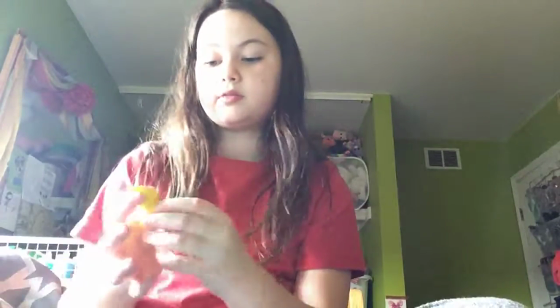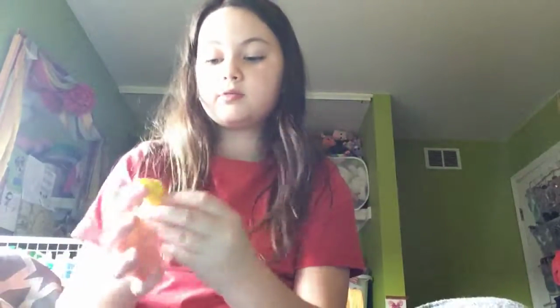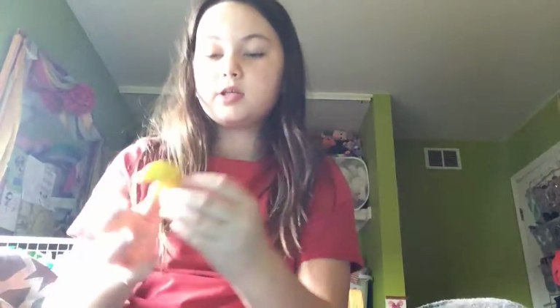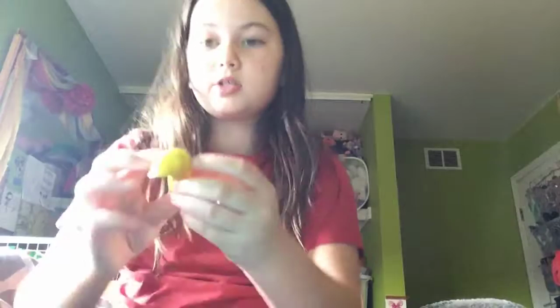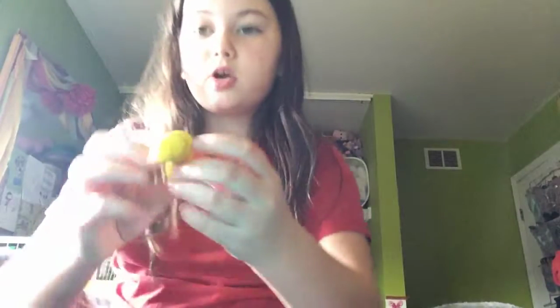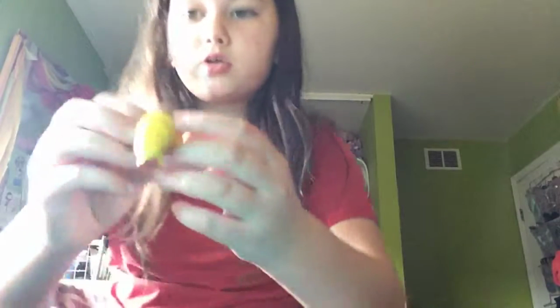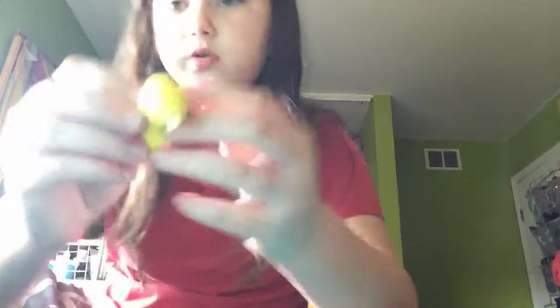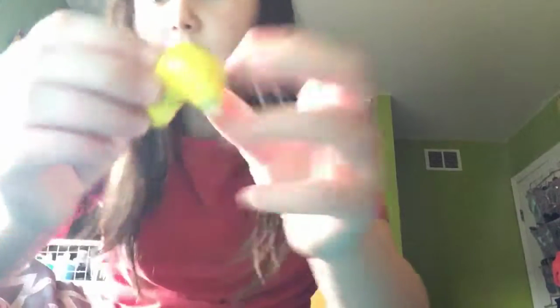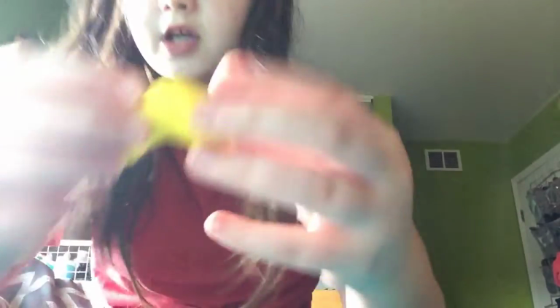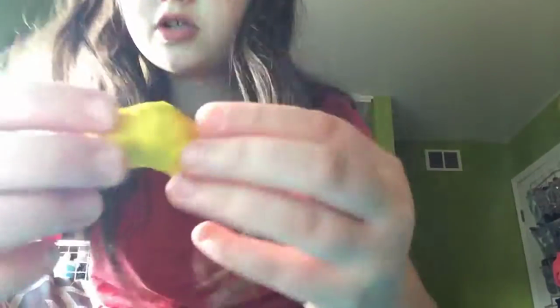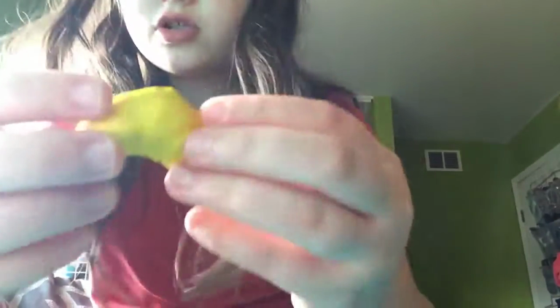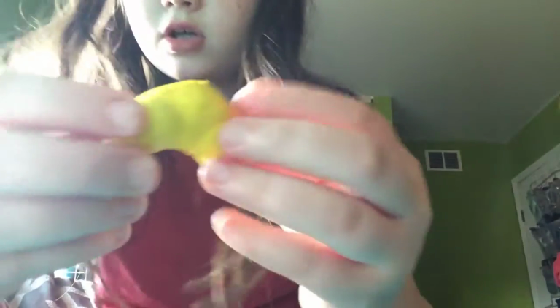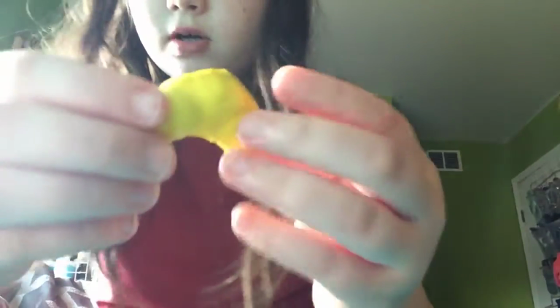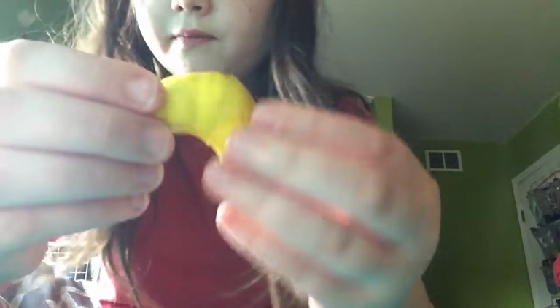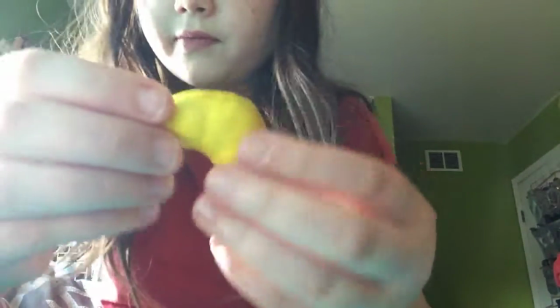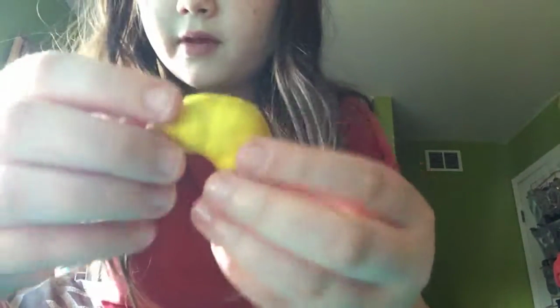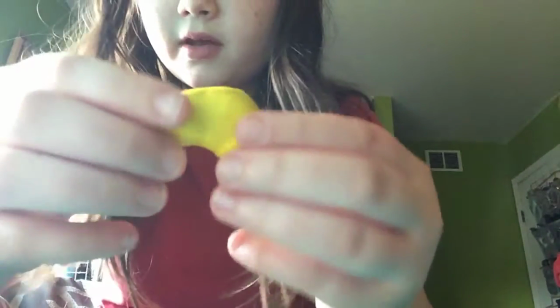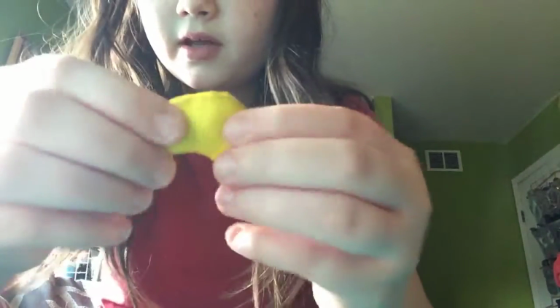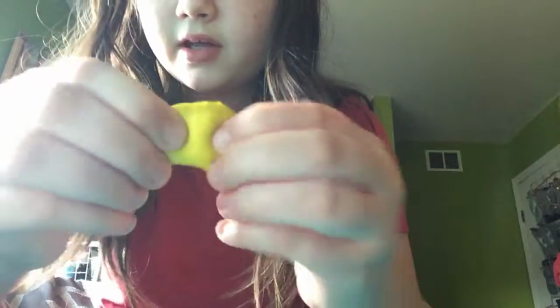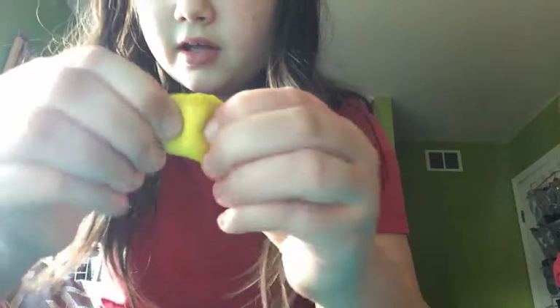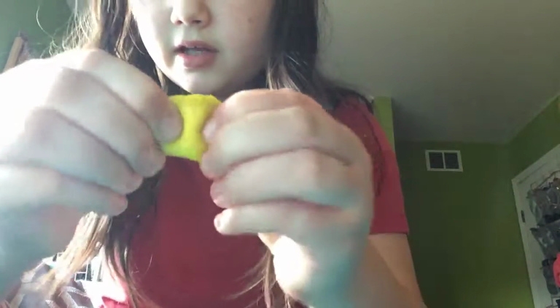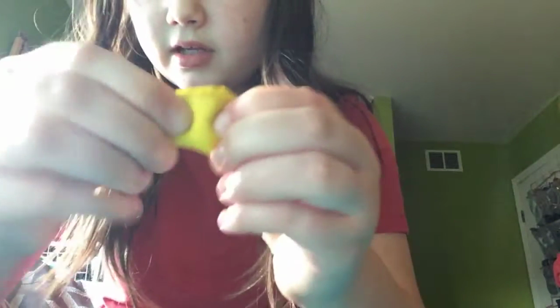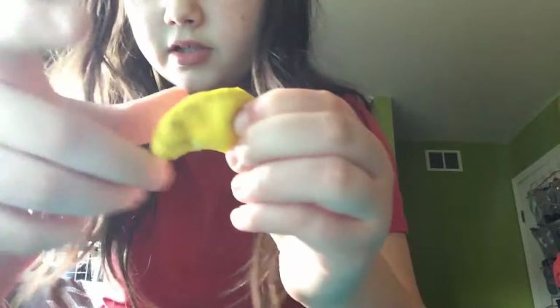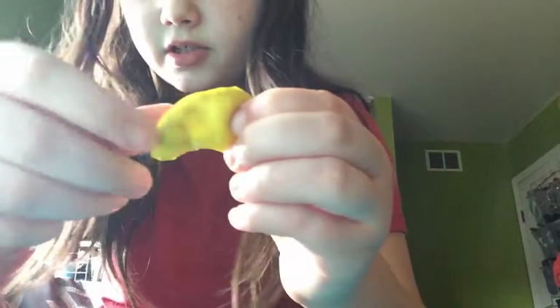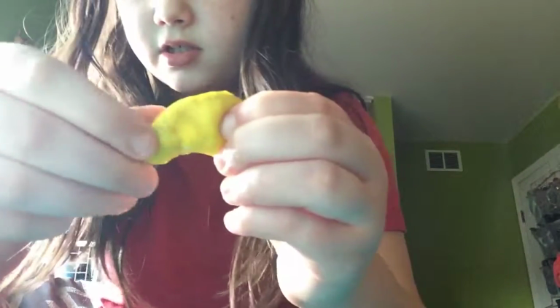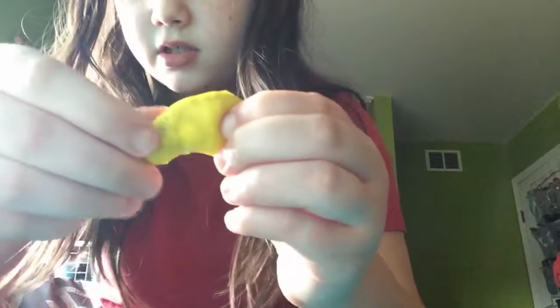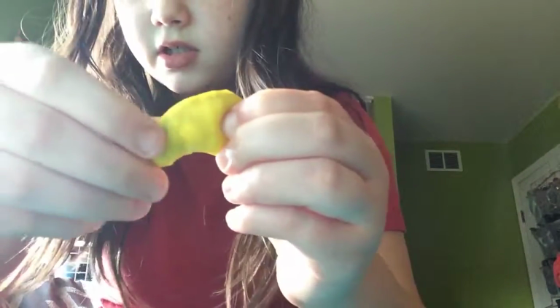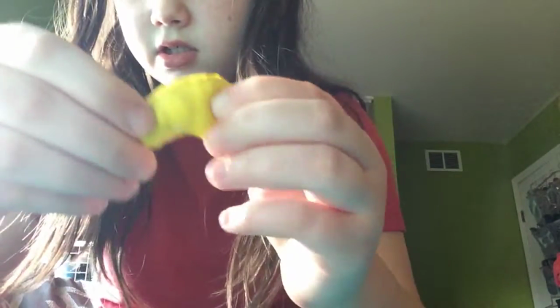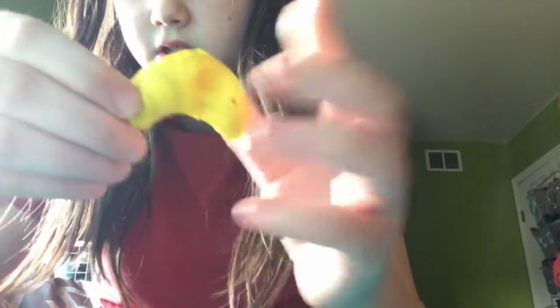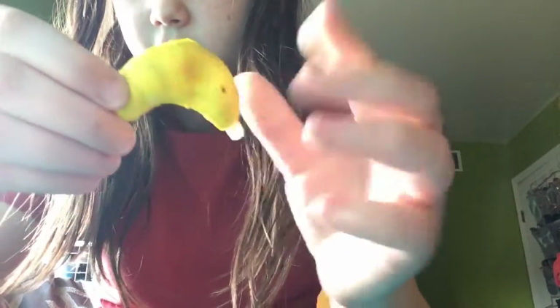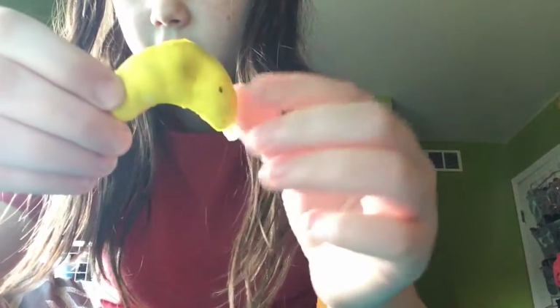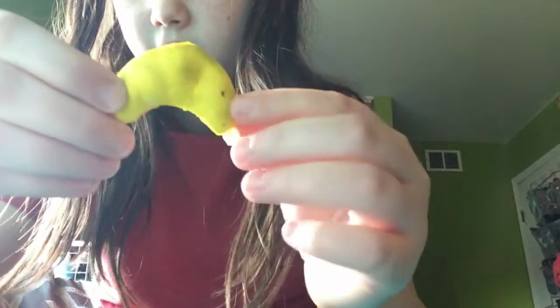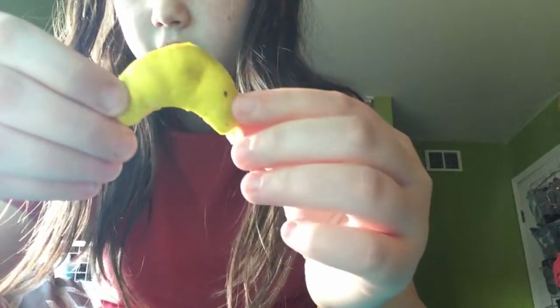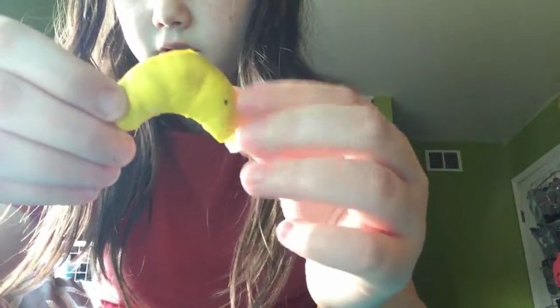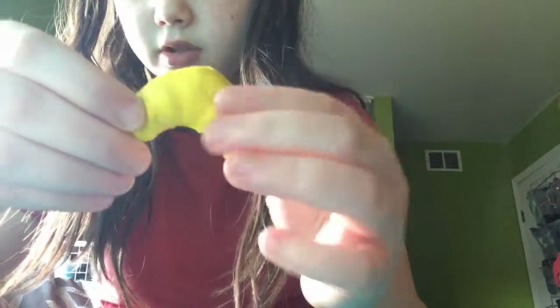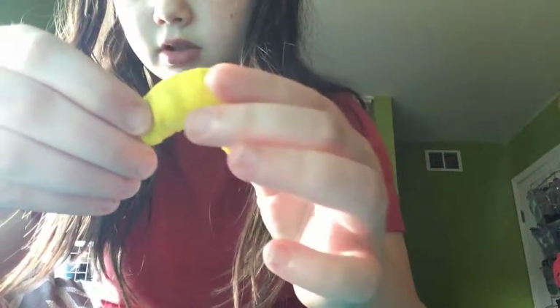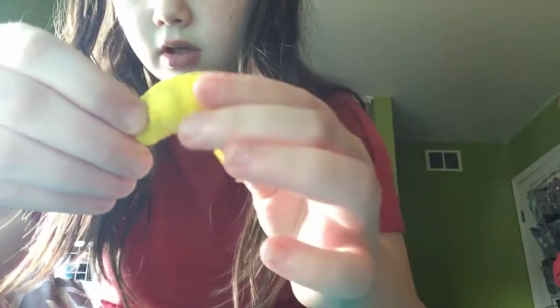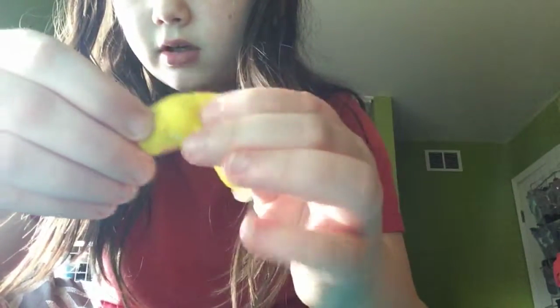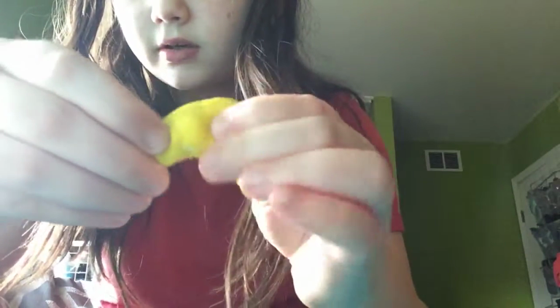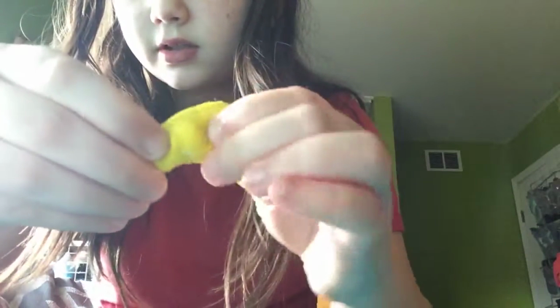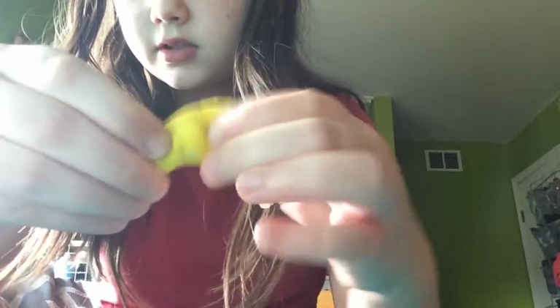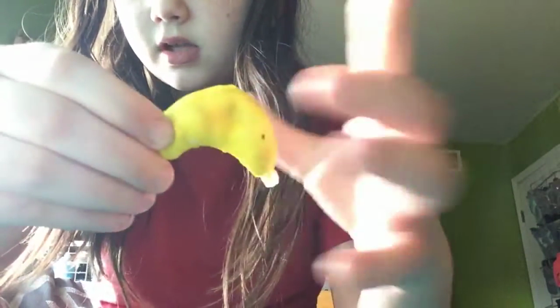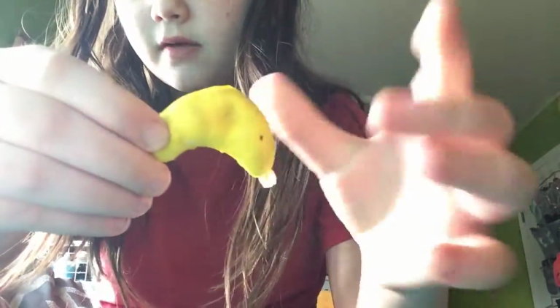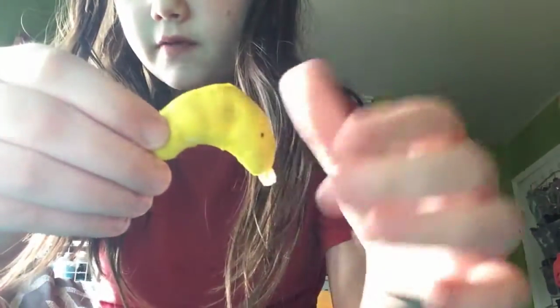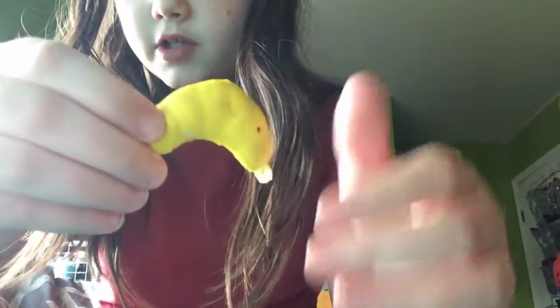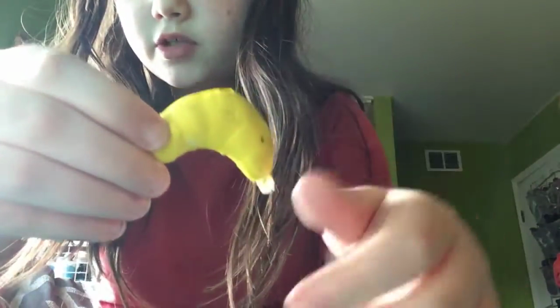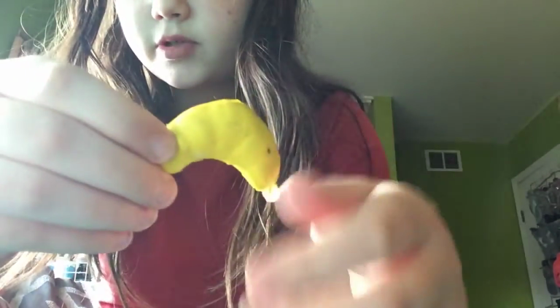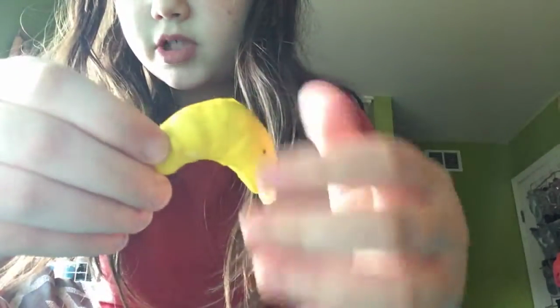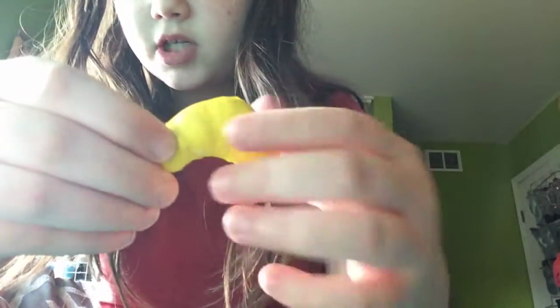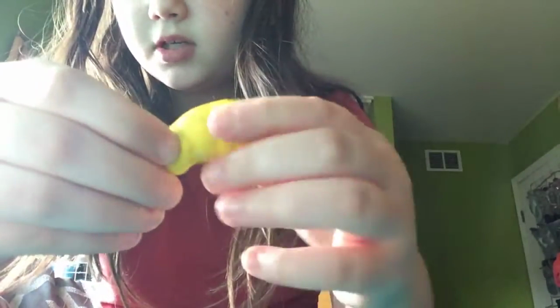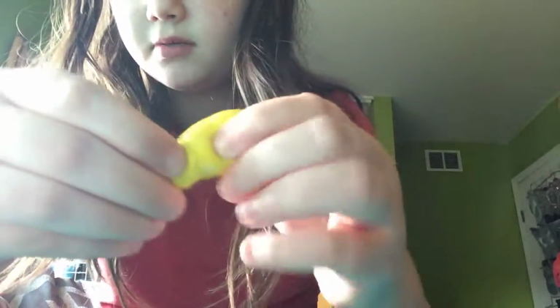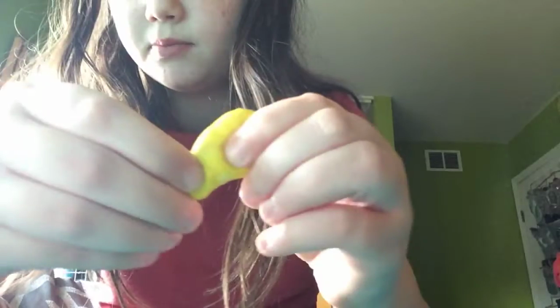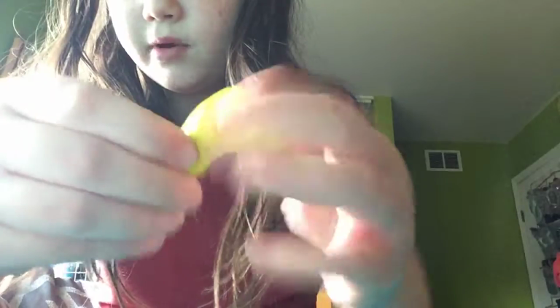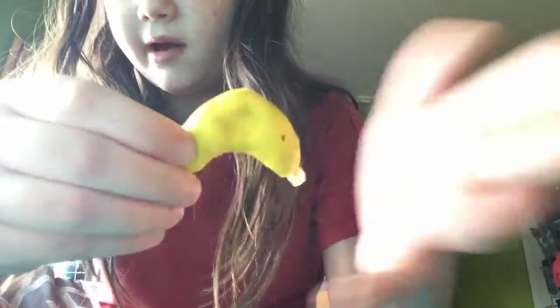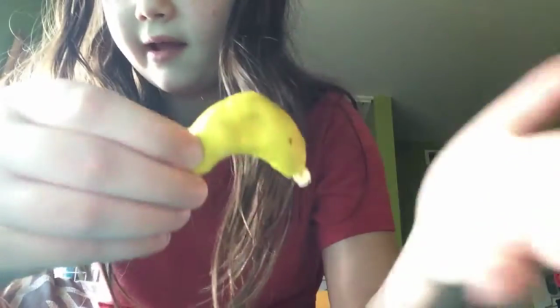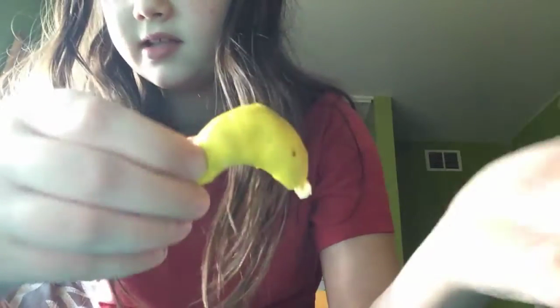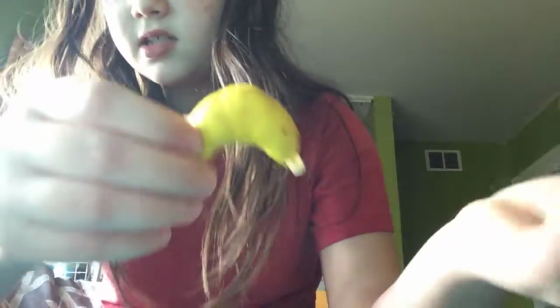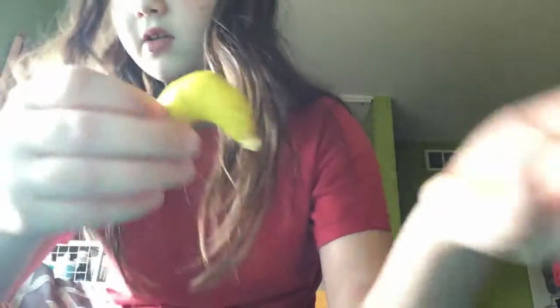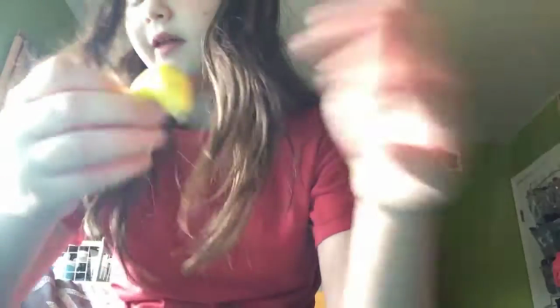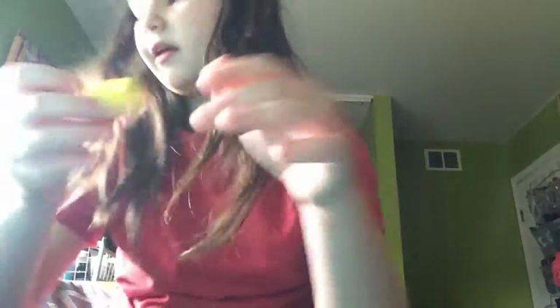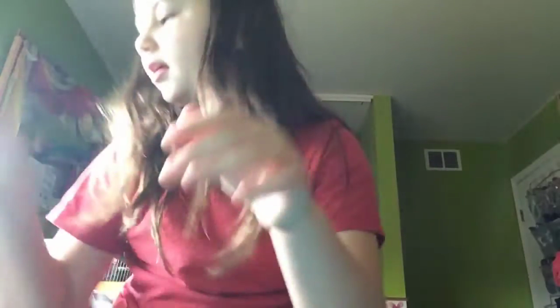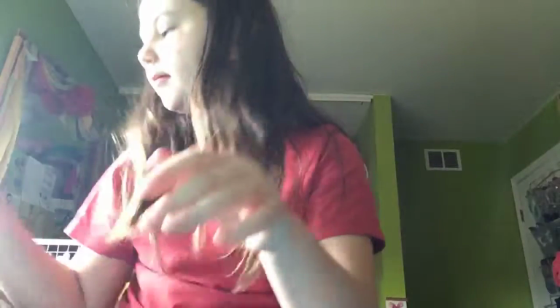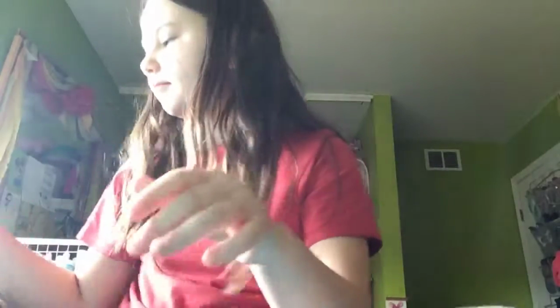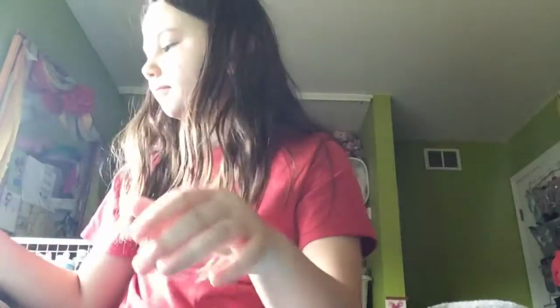This one is also an extra — it's just a yellow croissant. It's not very squishy, but I still like it.